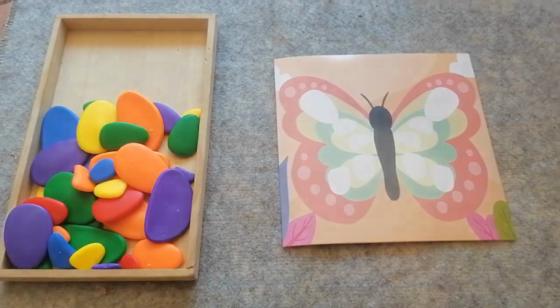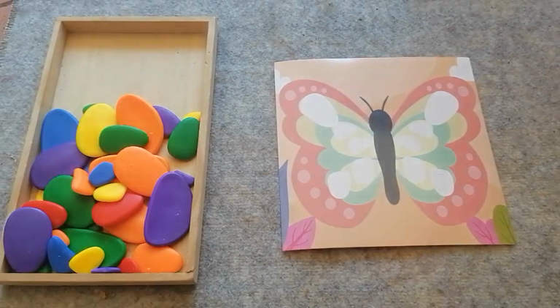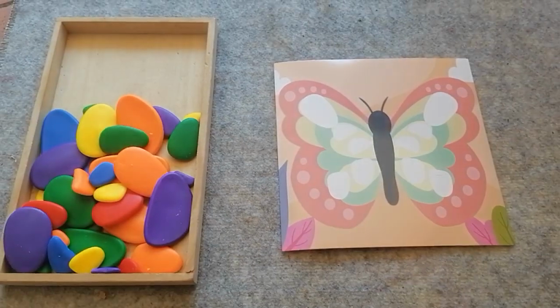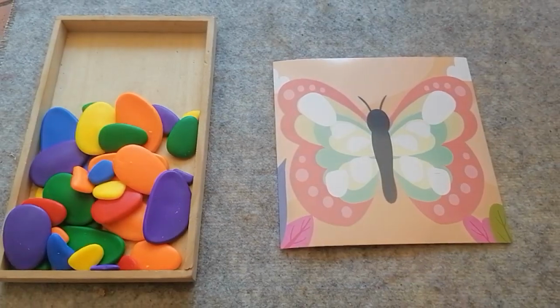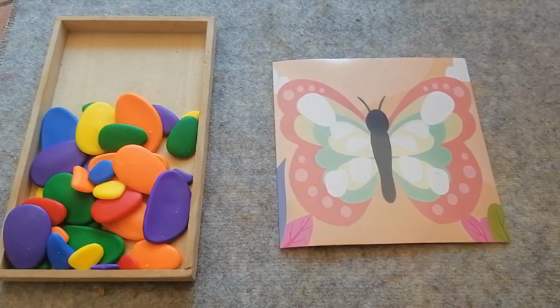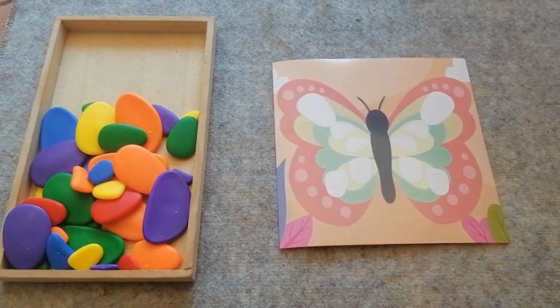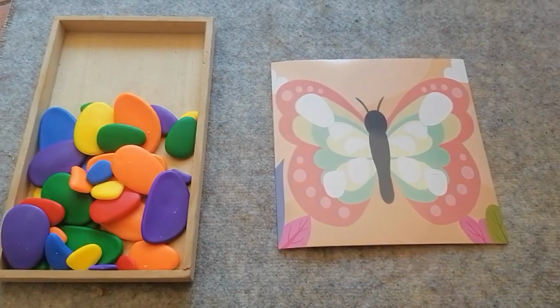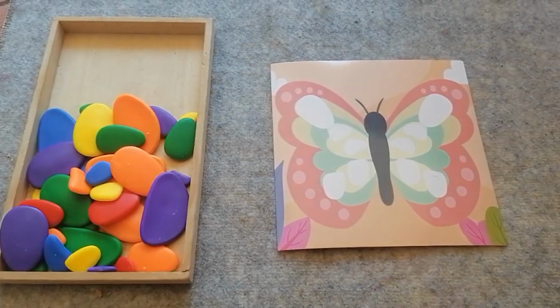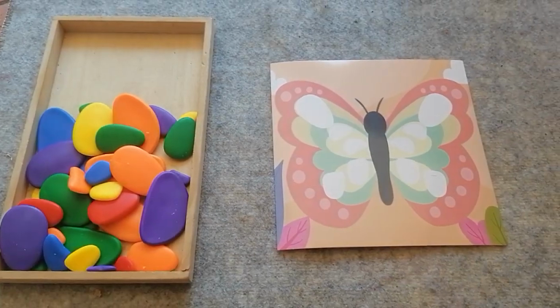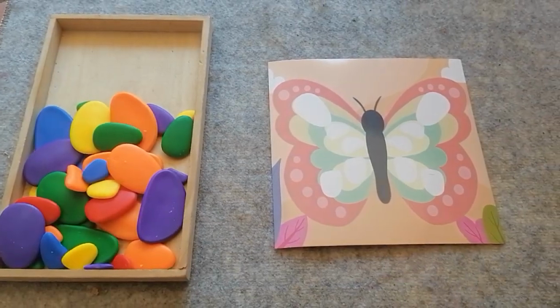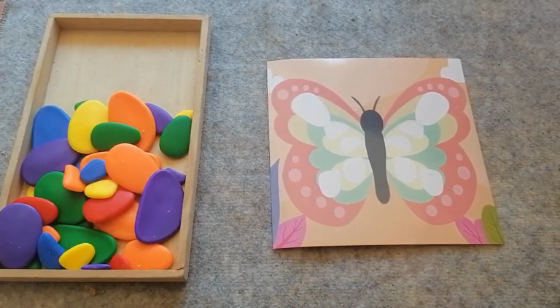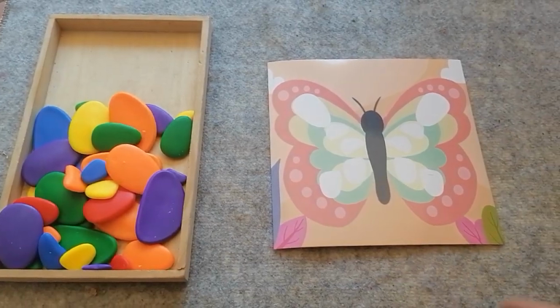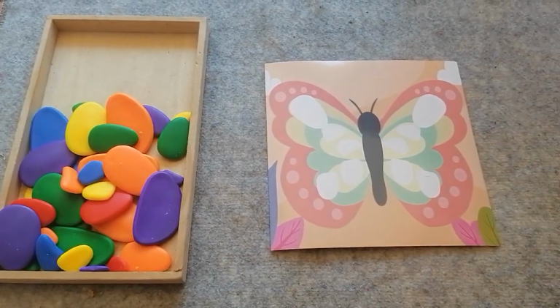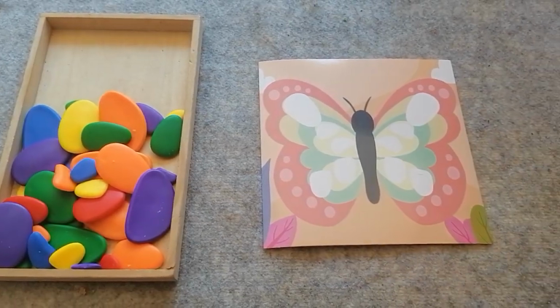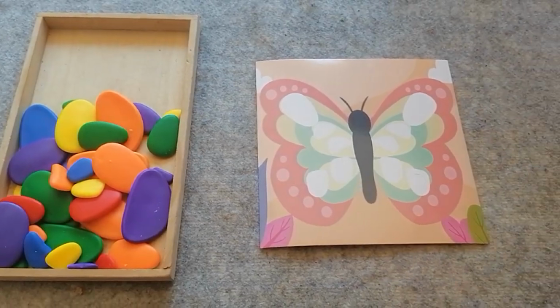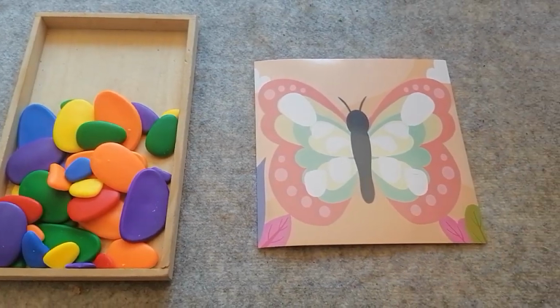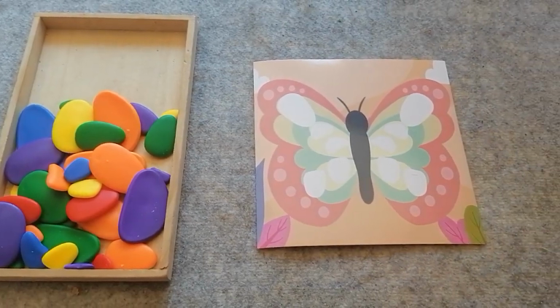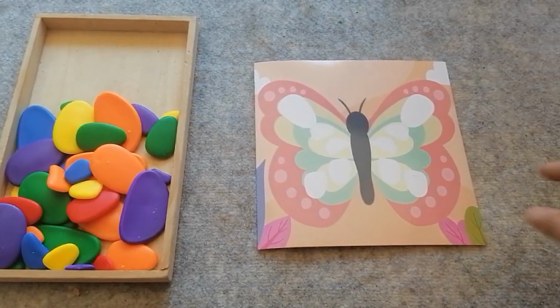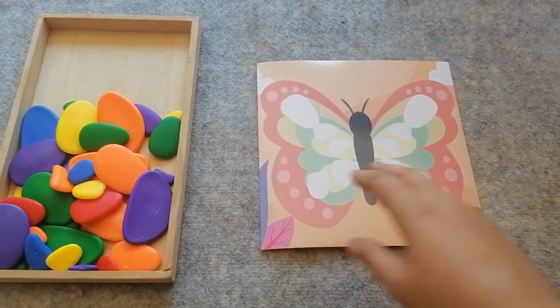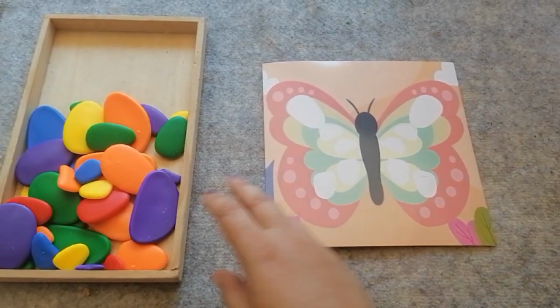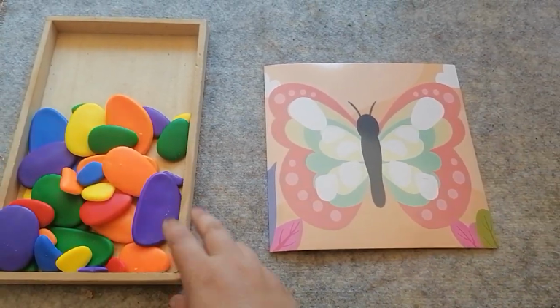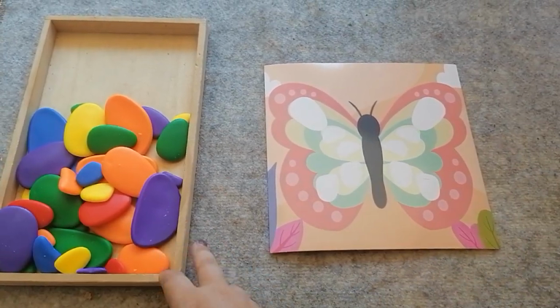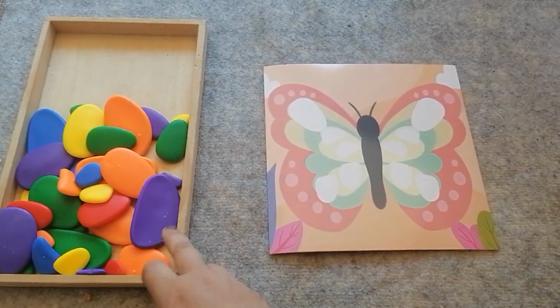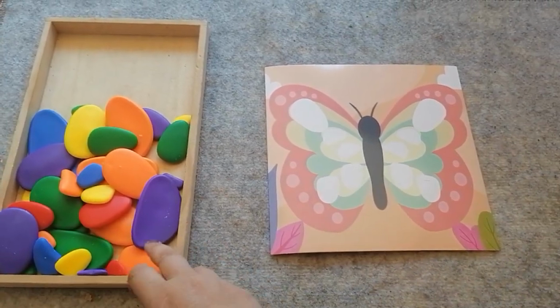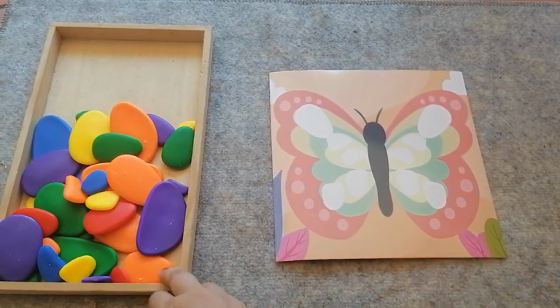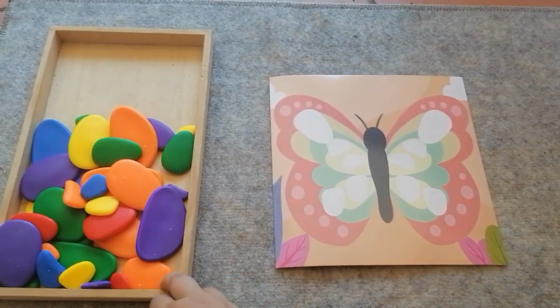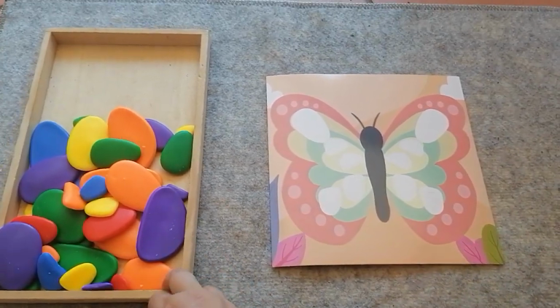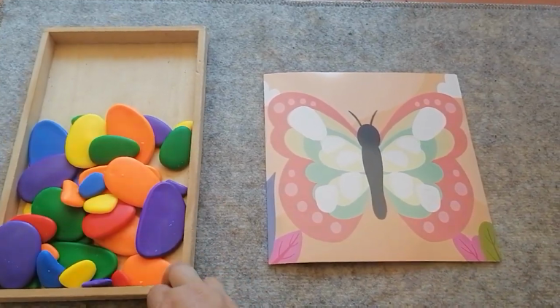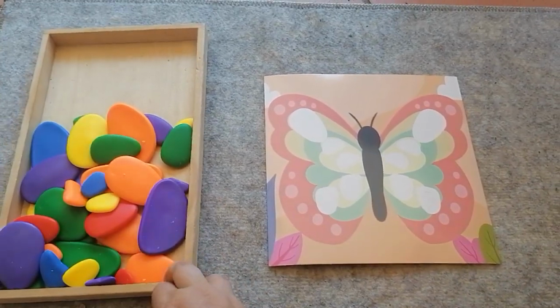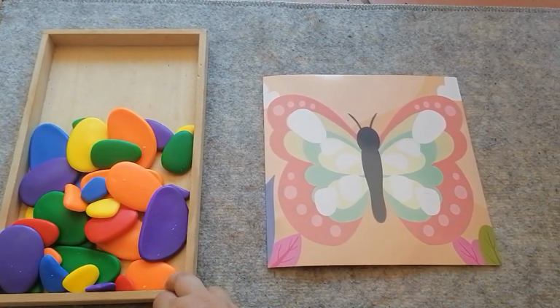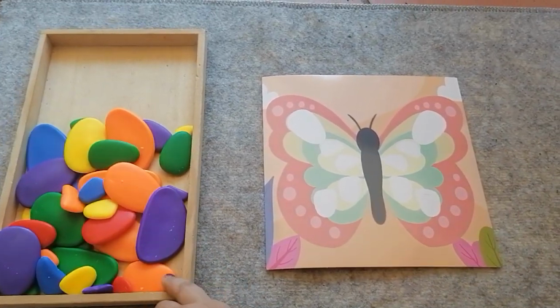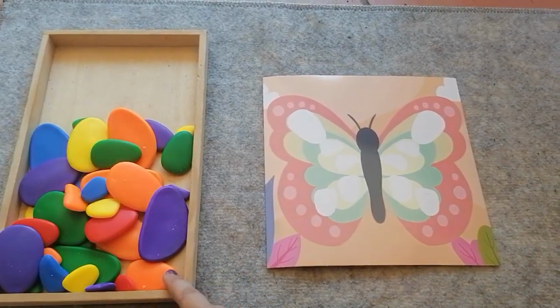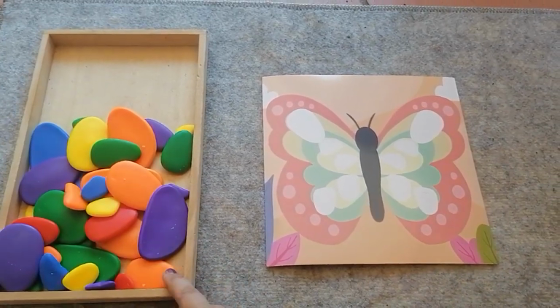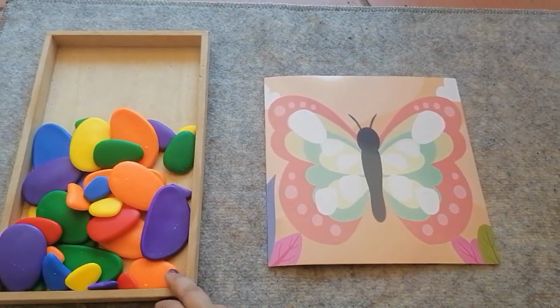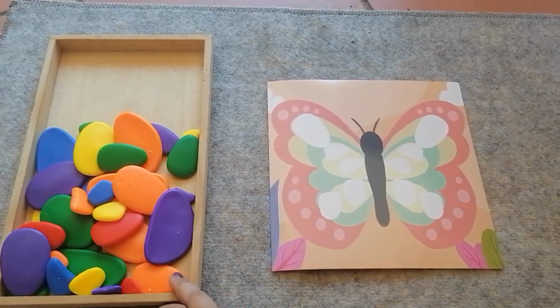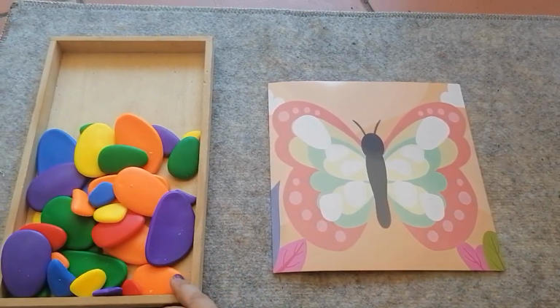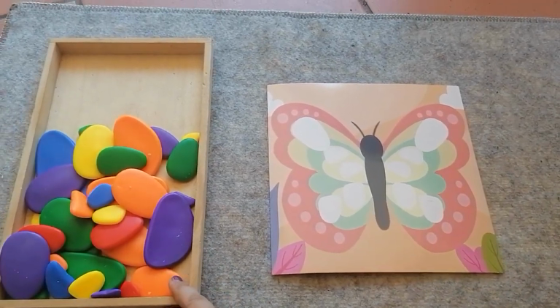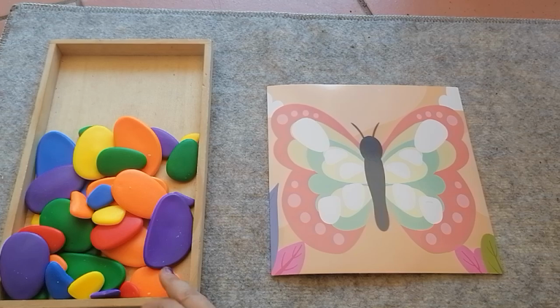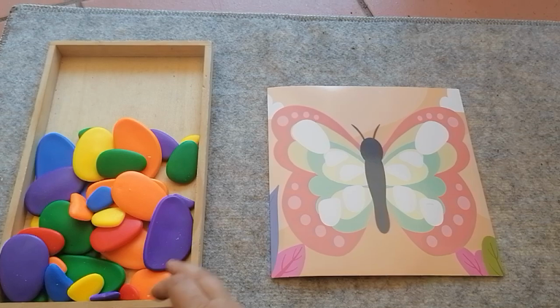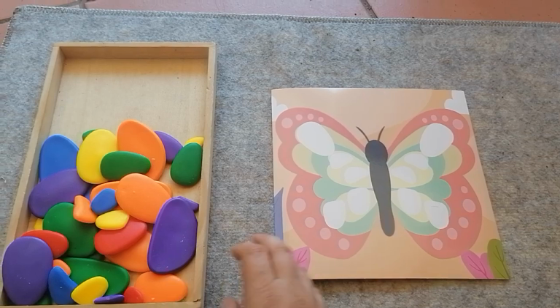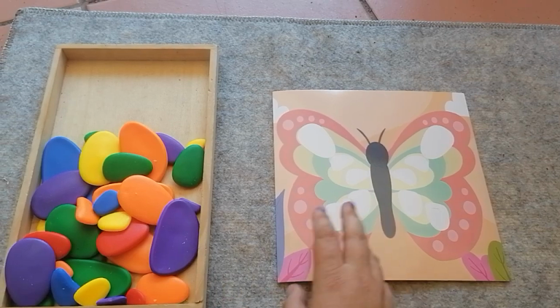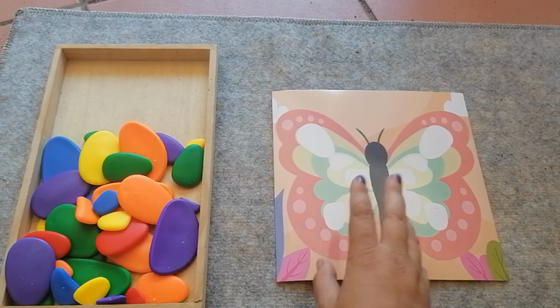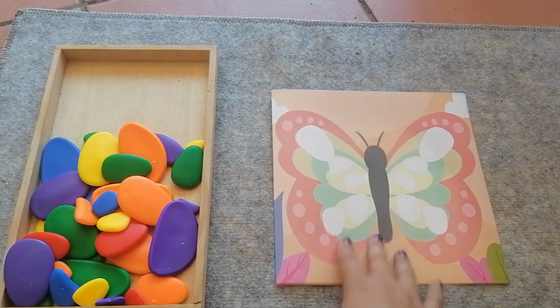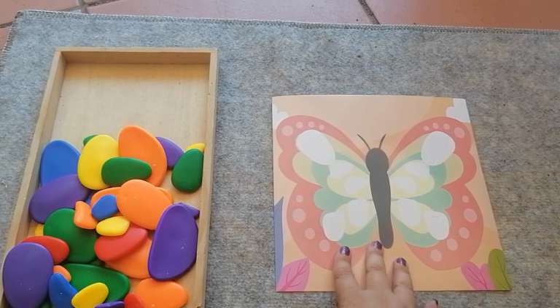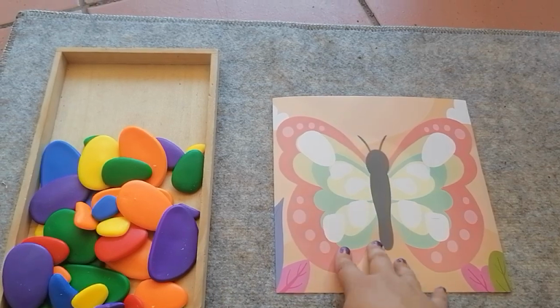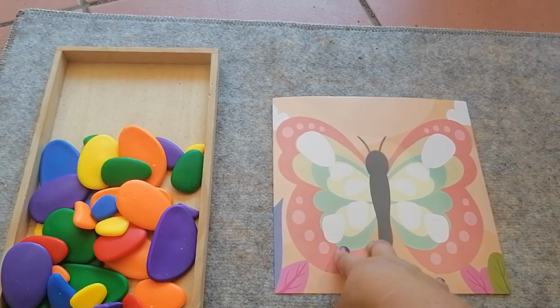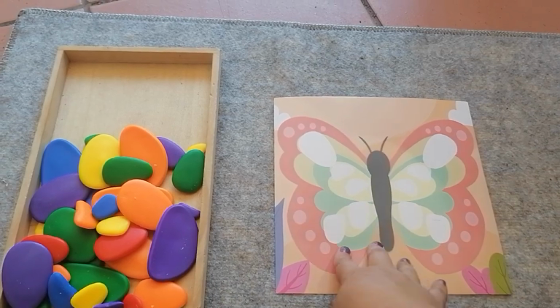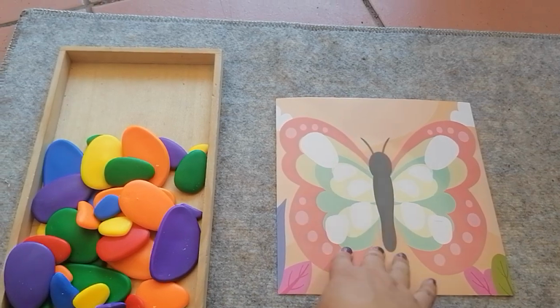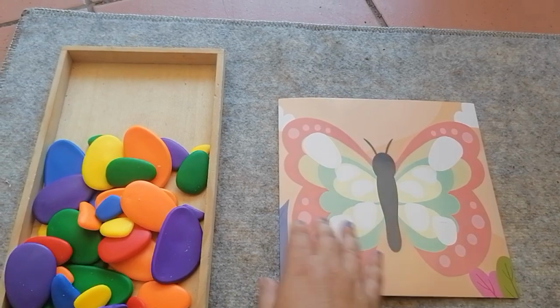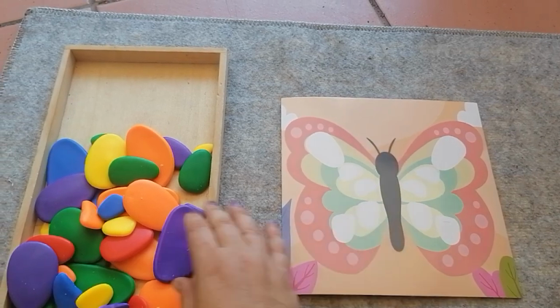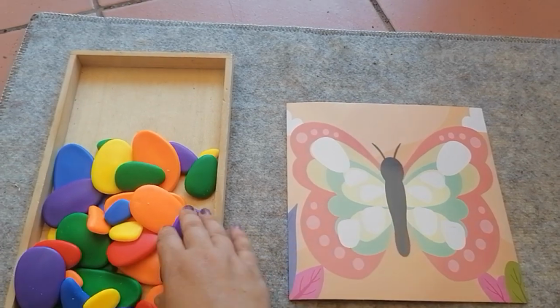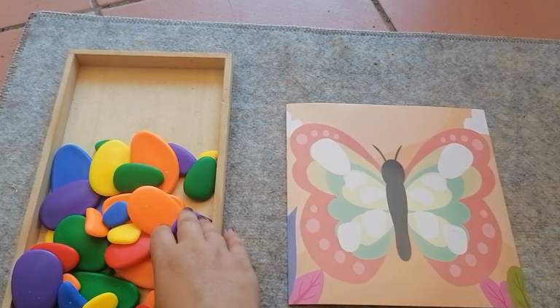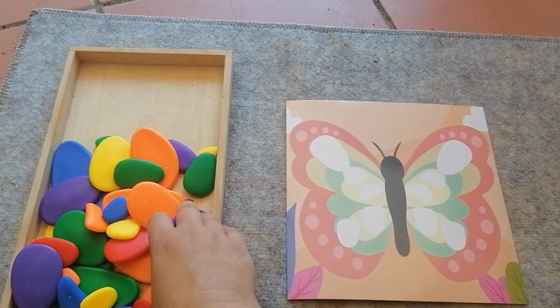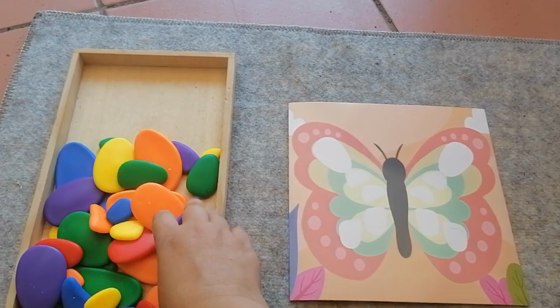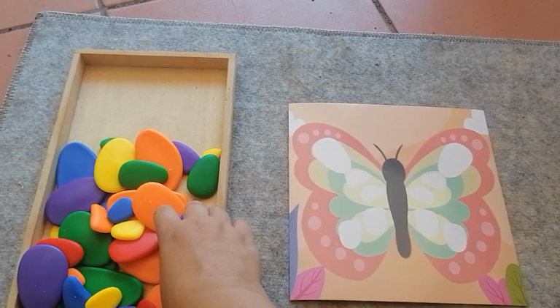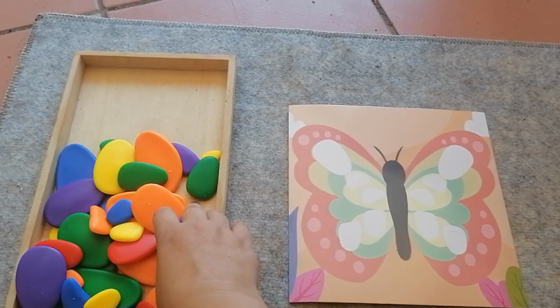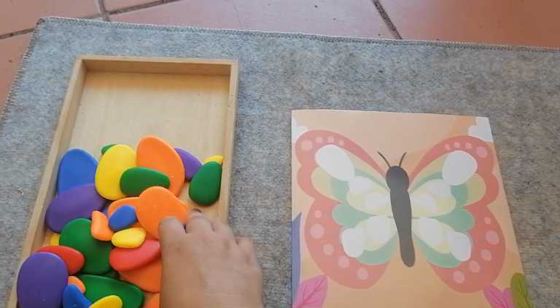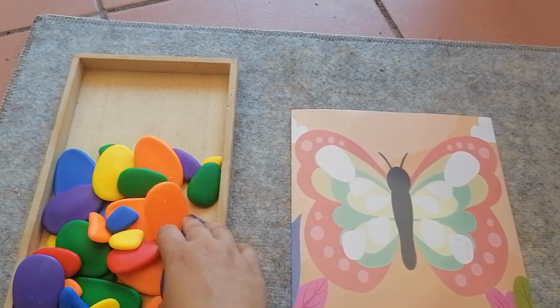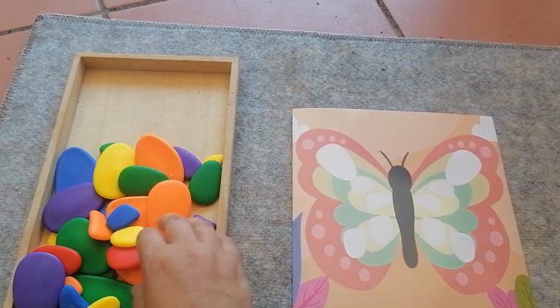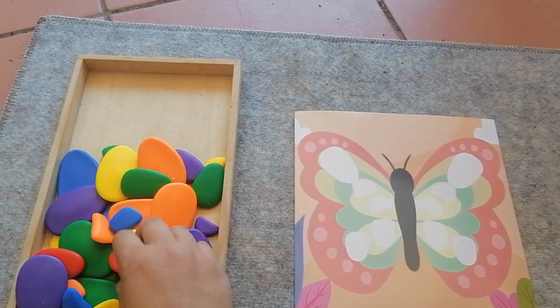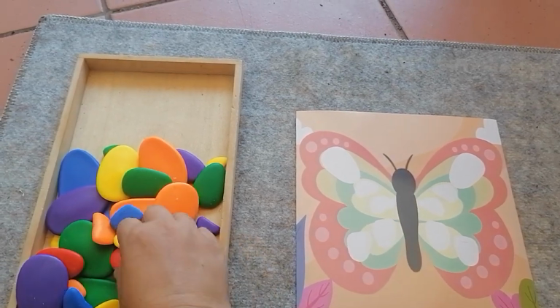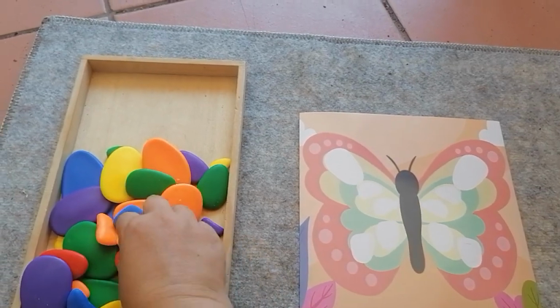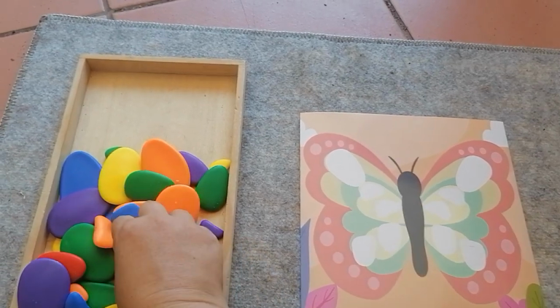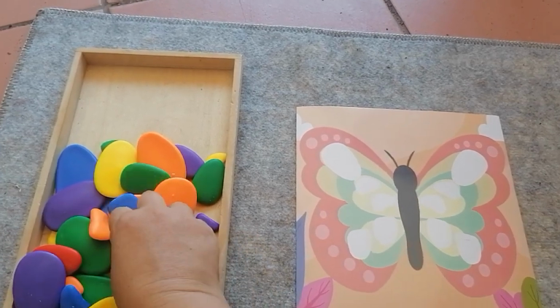Another great thing we can do with these rainbow pebbles is there's all these puzzles. So today I'm gonna do this butterfly puzzle with you.